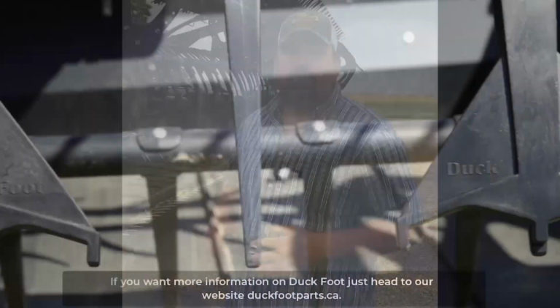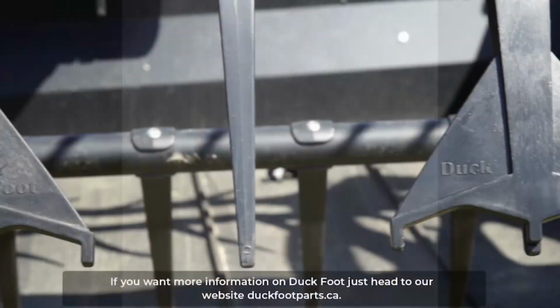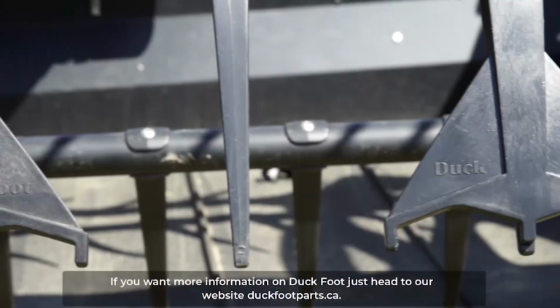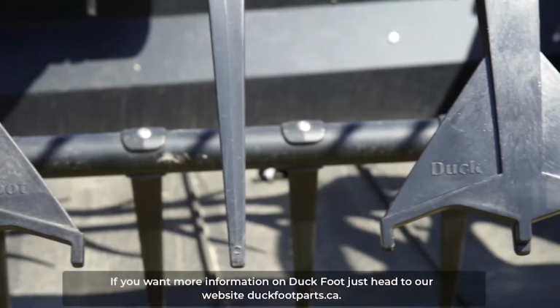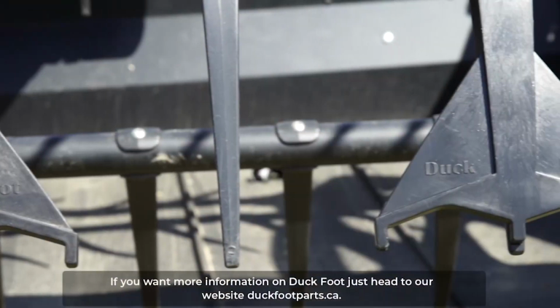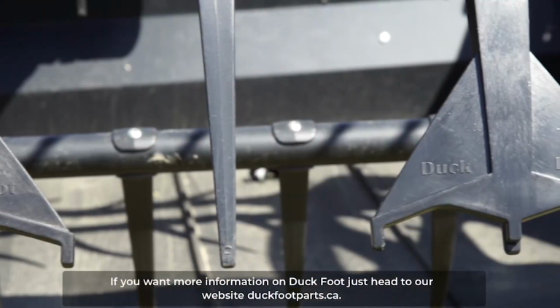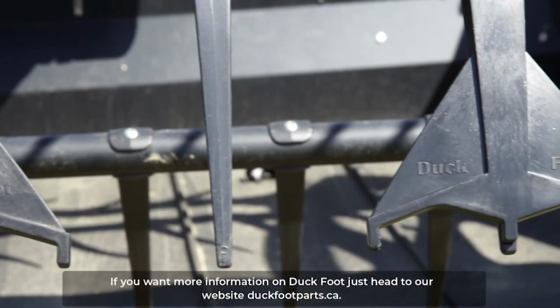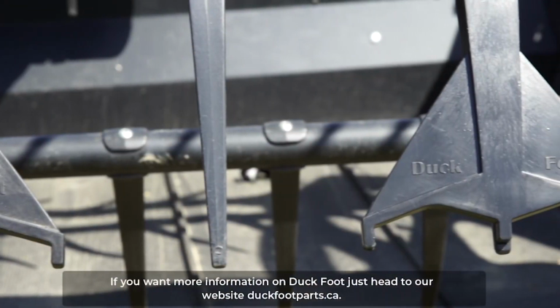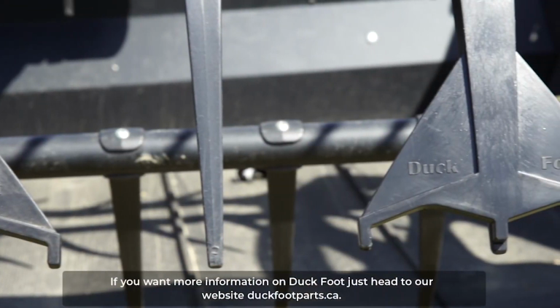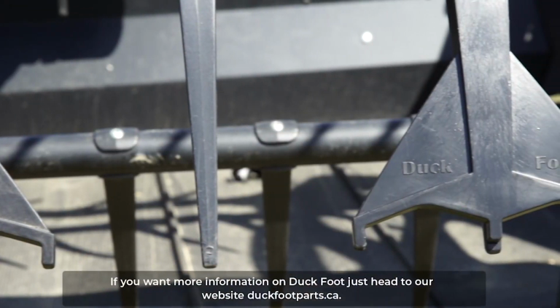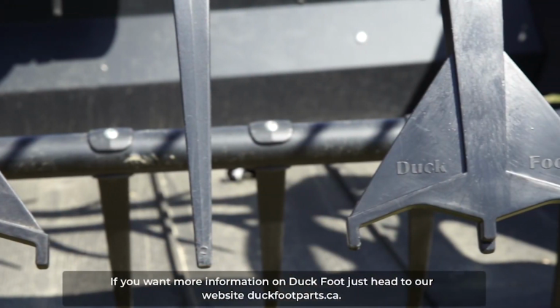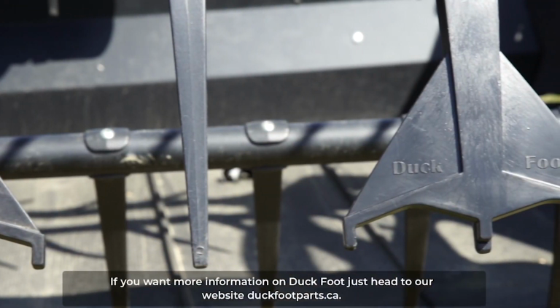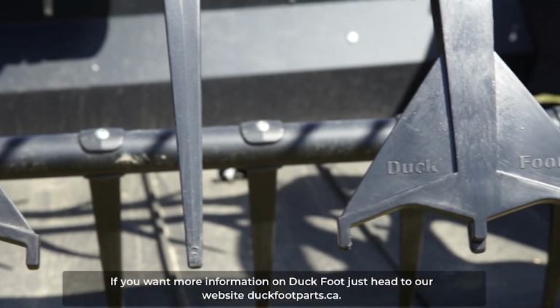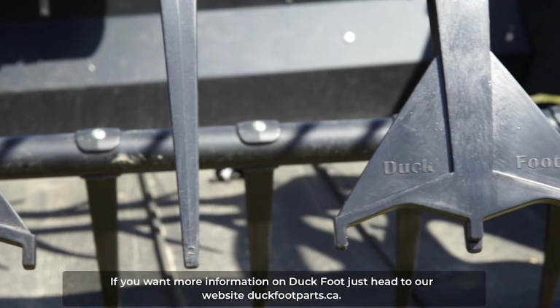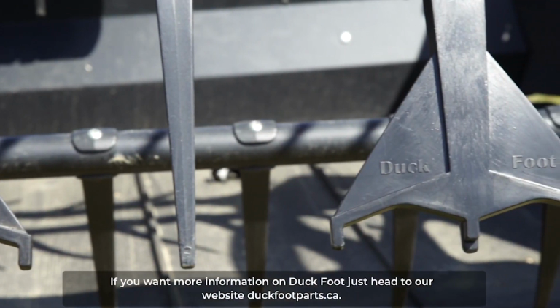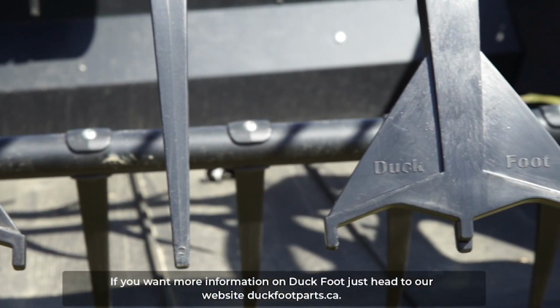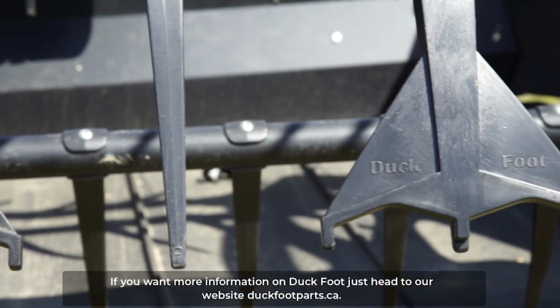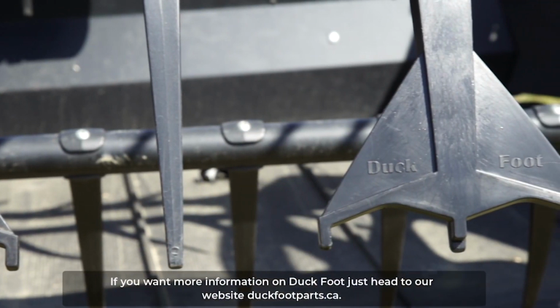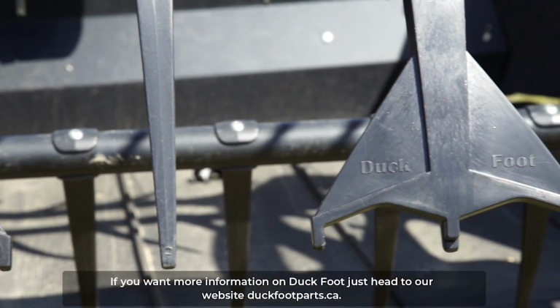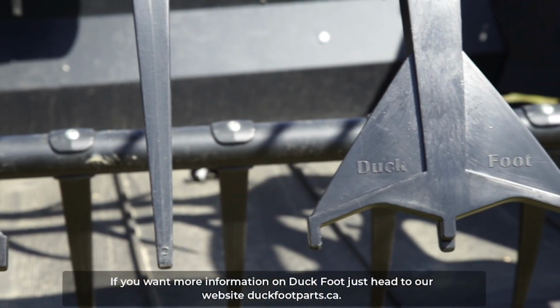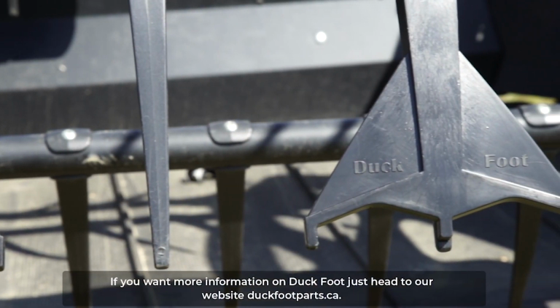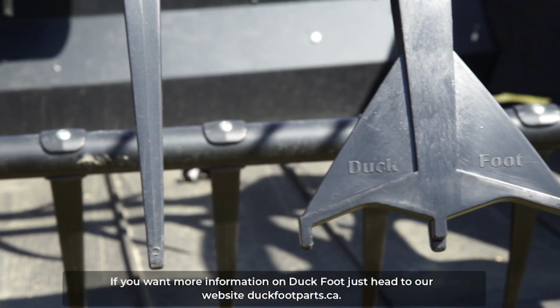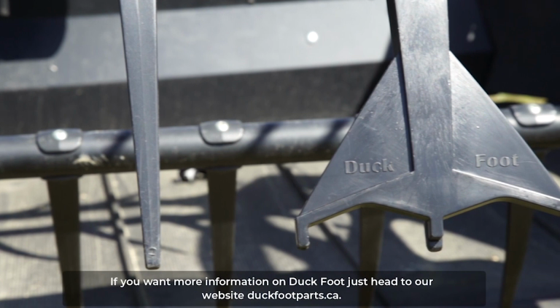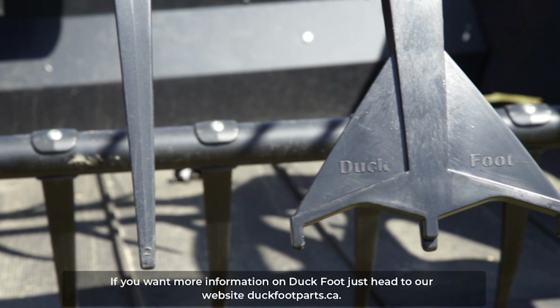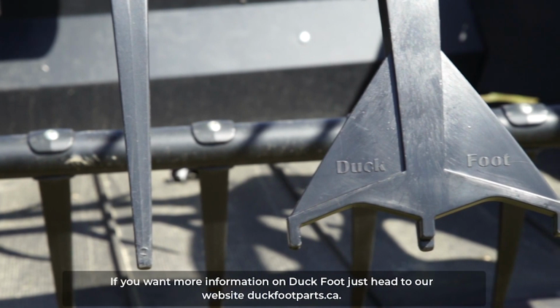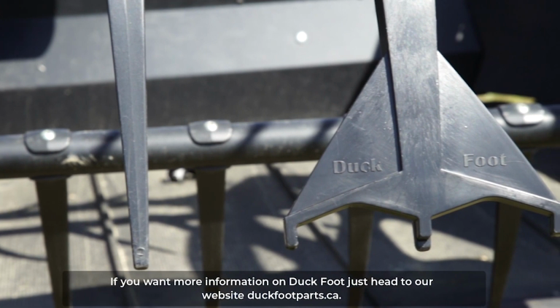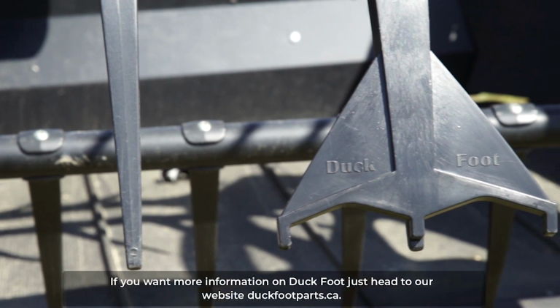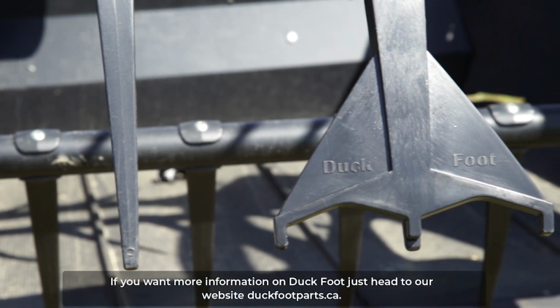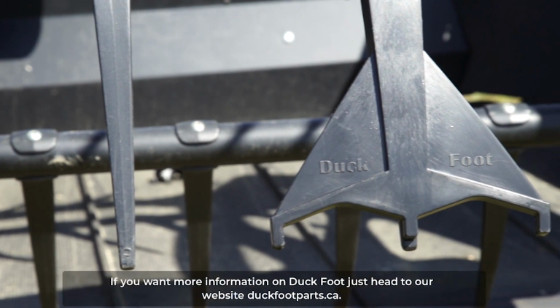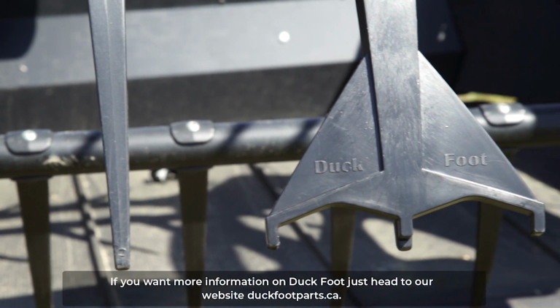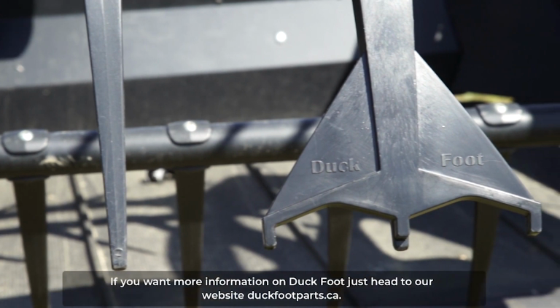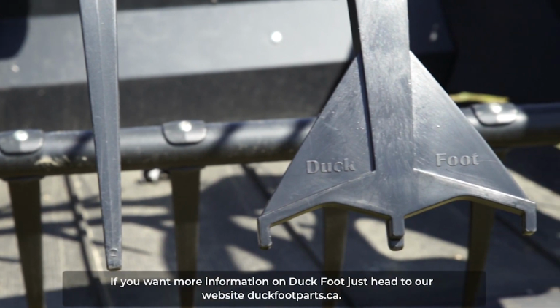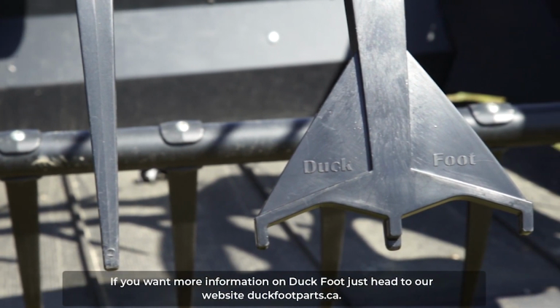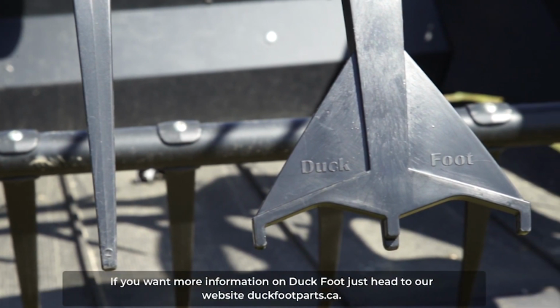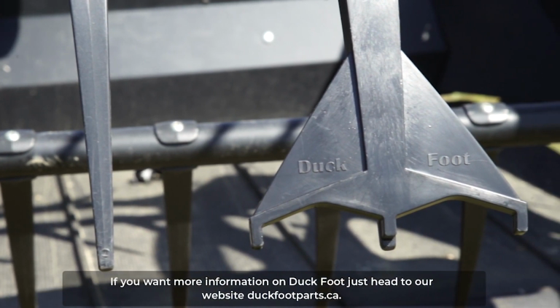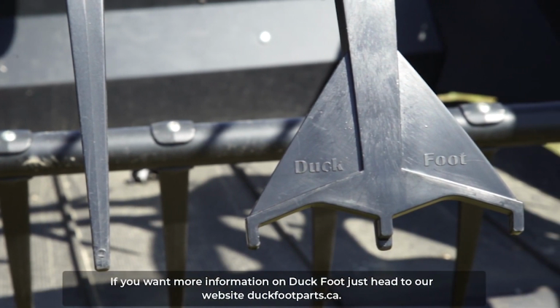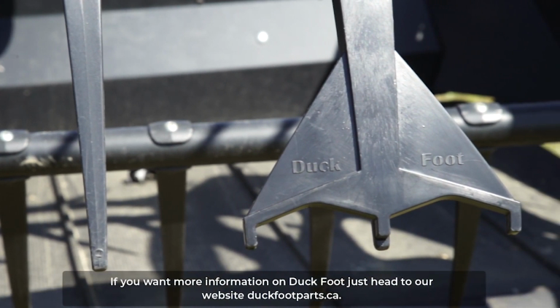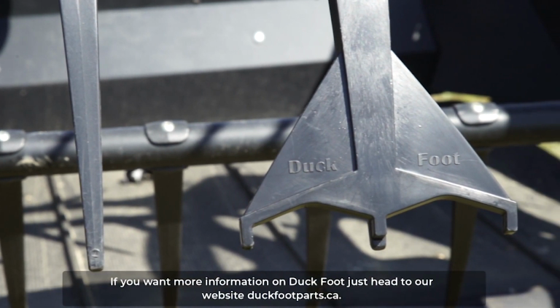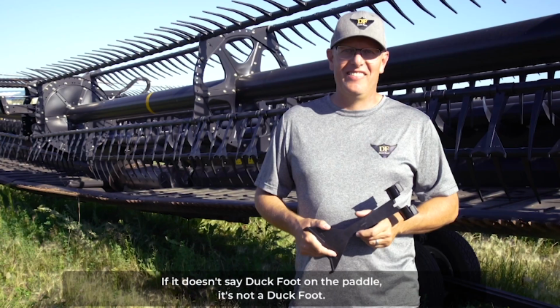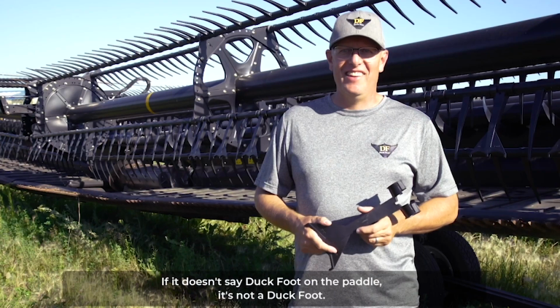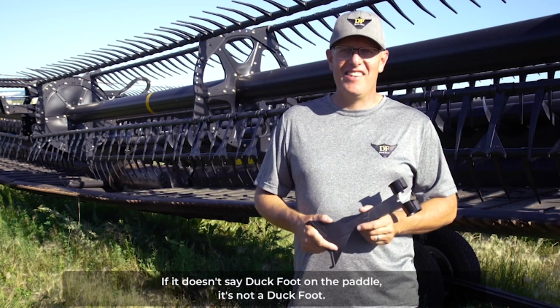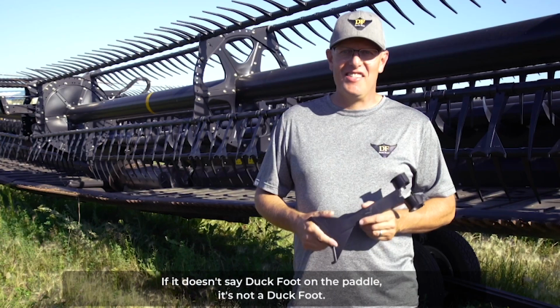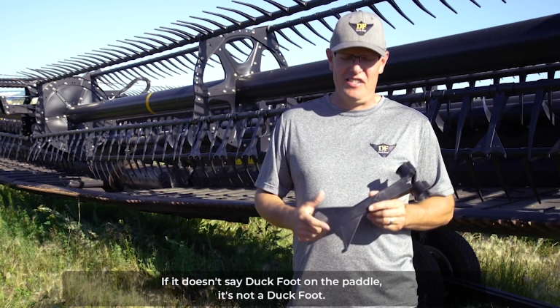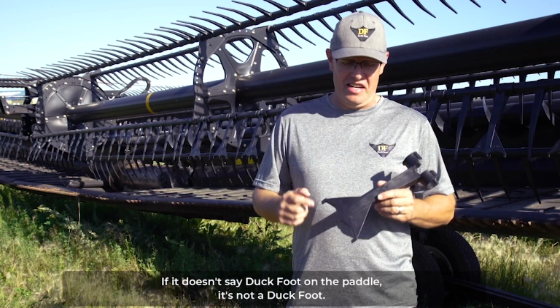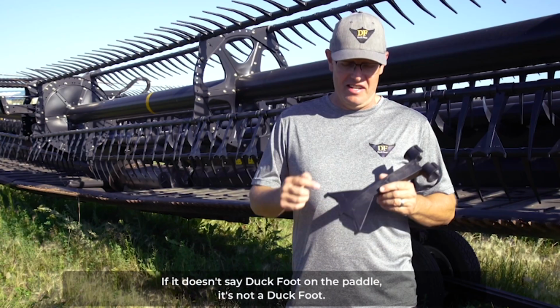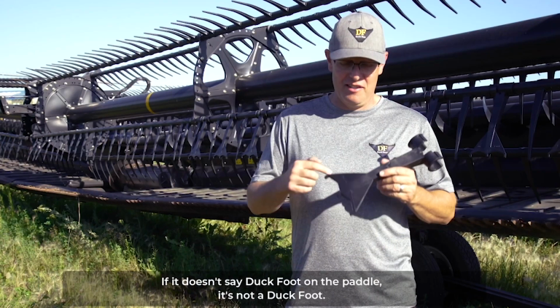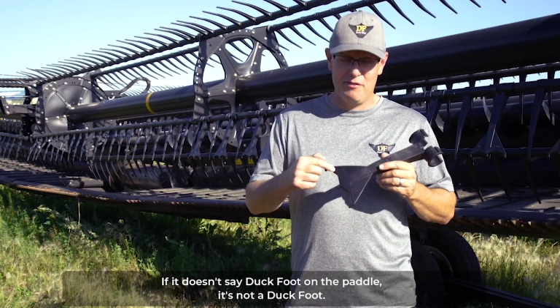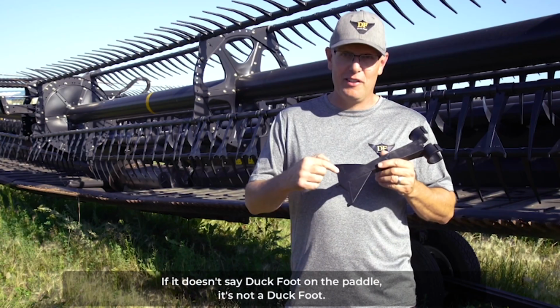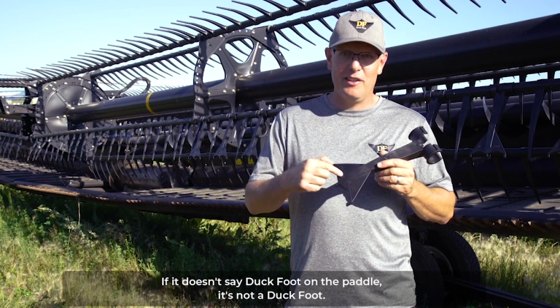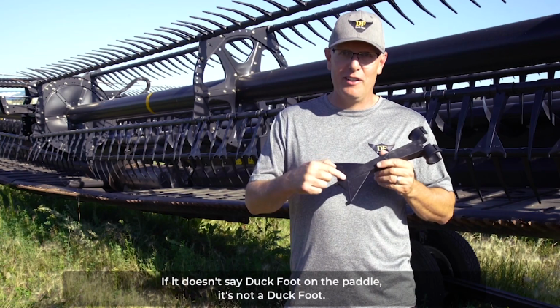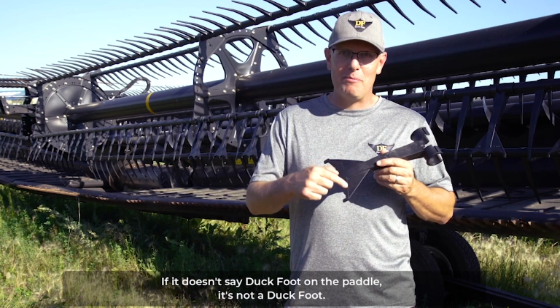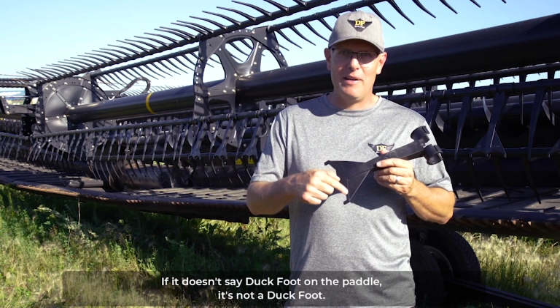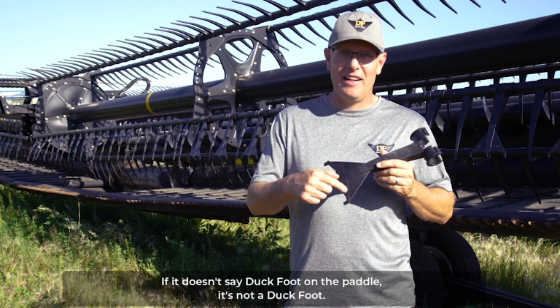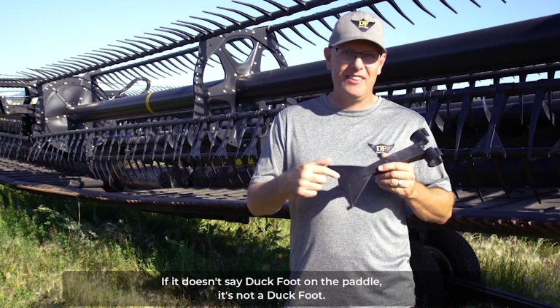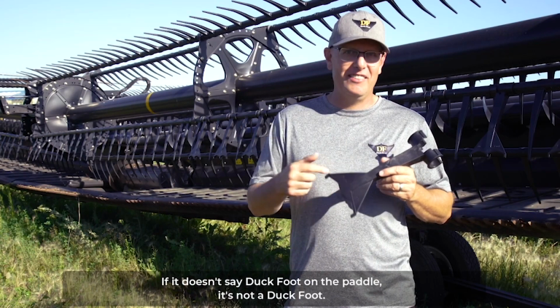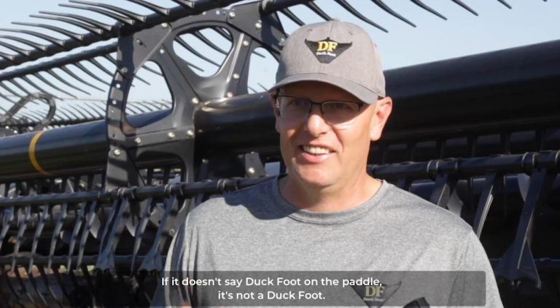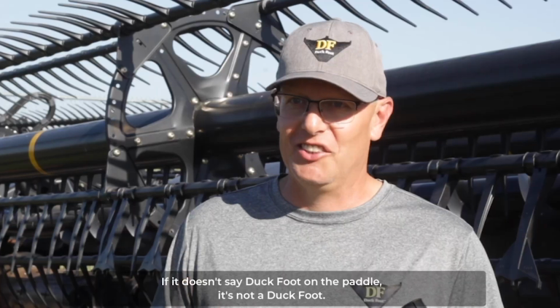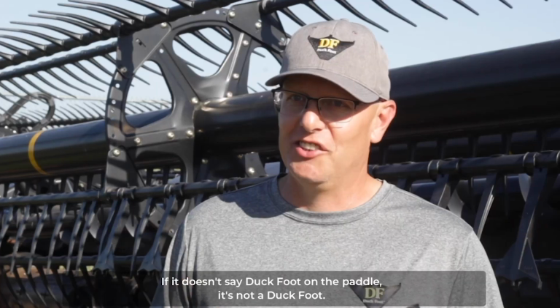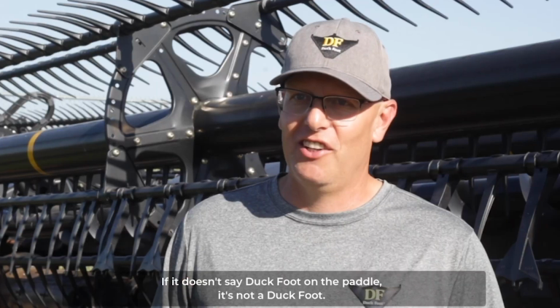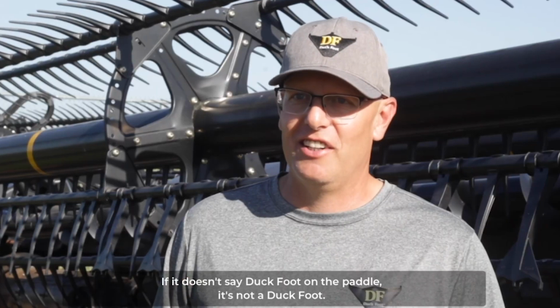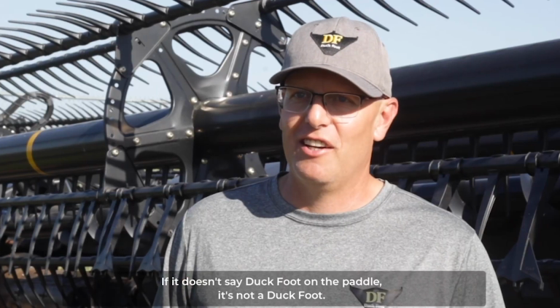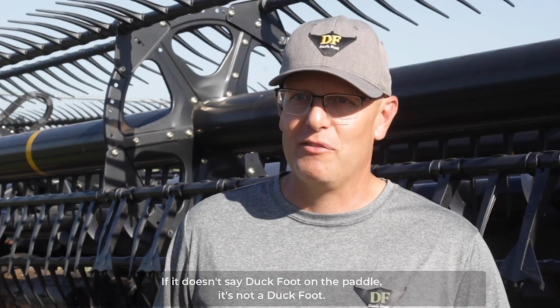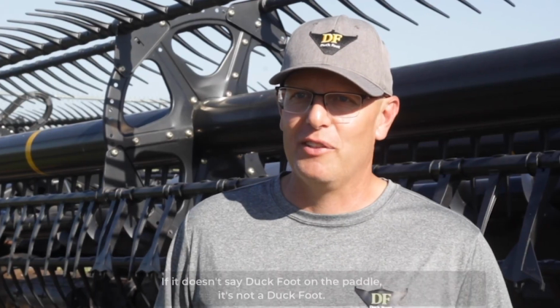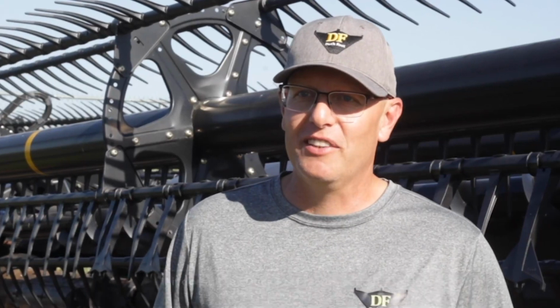If you want more information on Duckfoot, just head to our website, duckfootparts.ca. If it doesn't say duck foot on the paddle, it's not a duck foot.